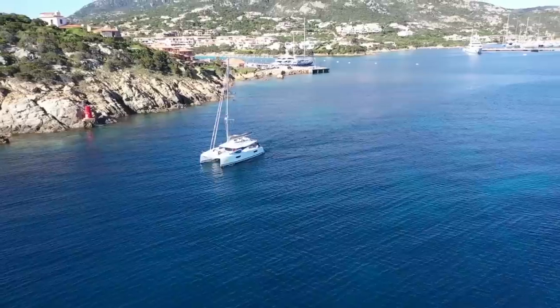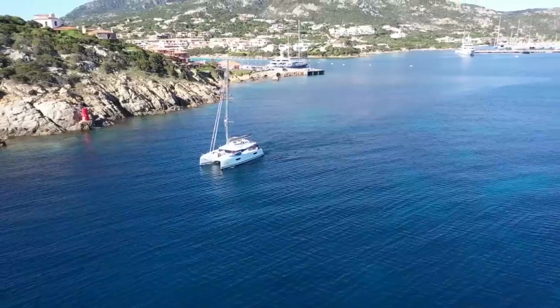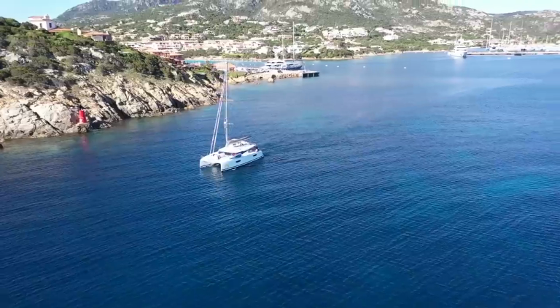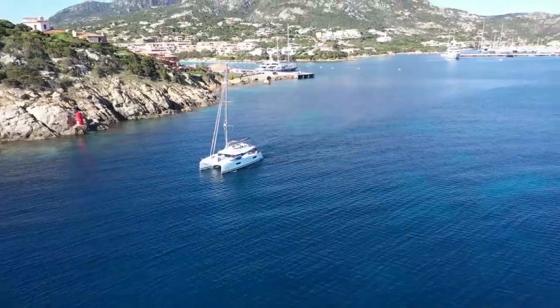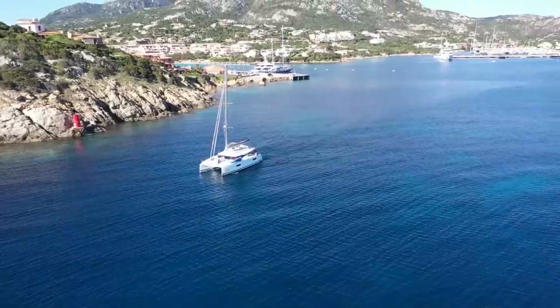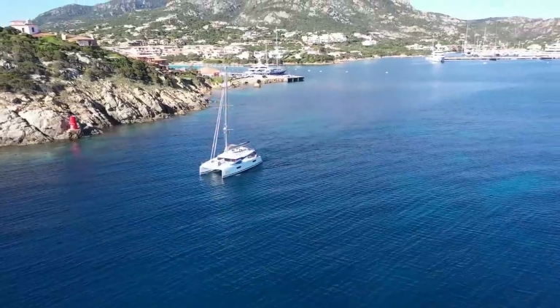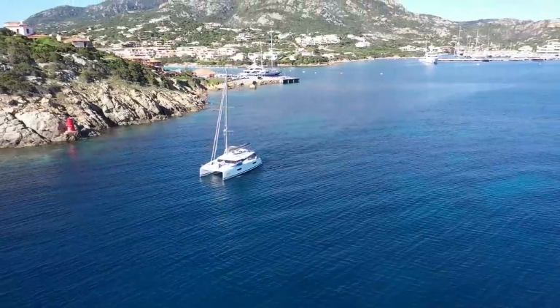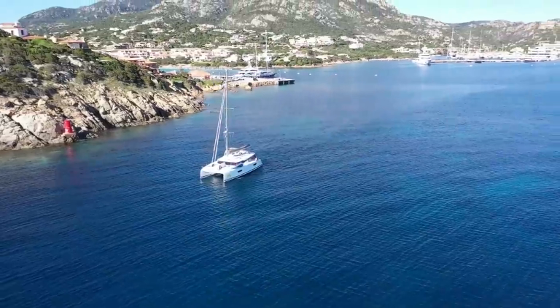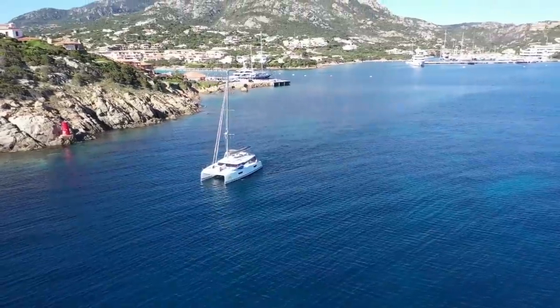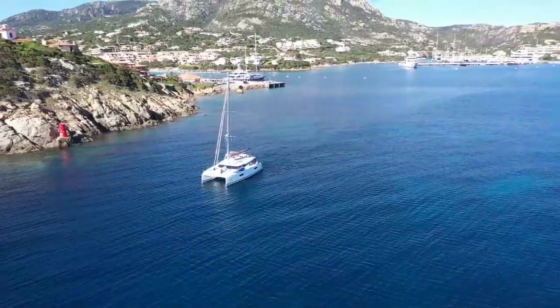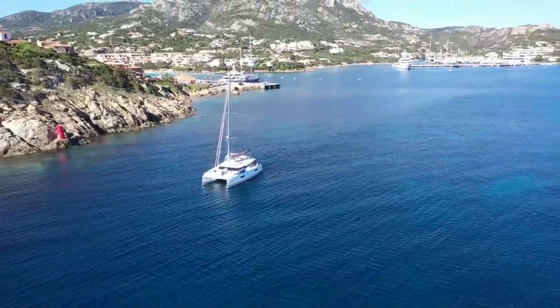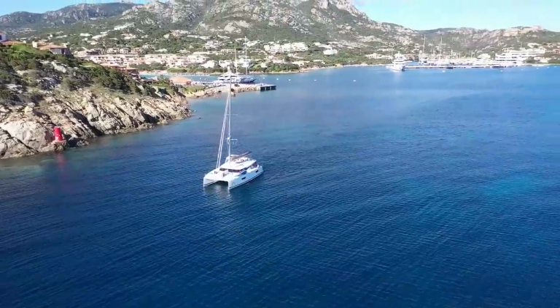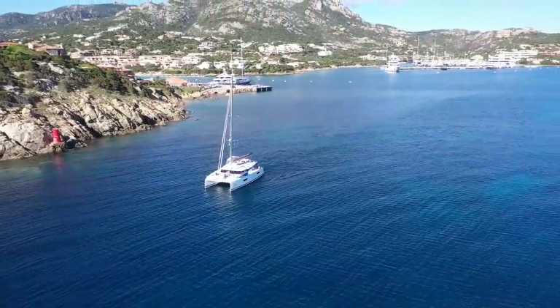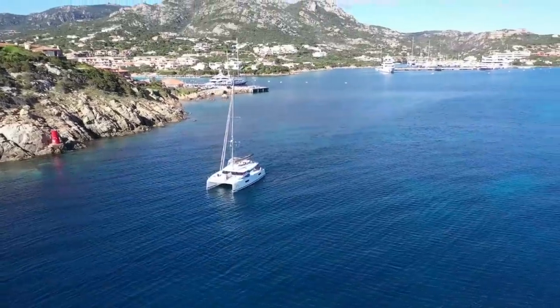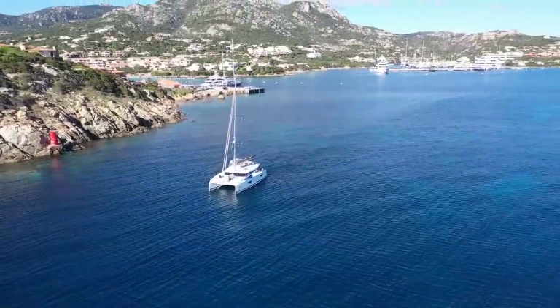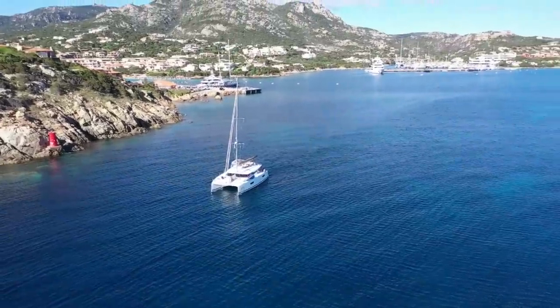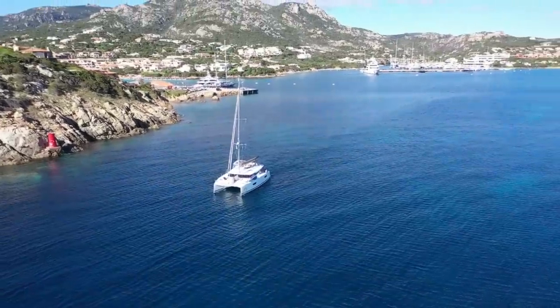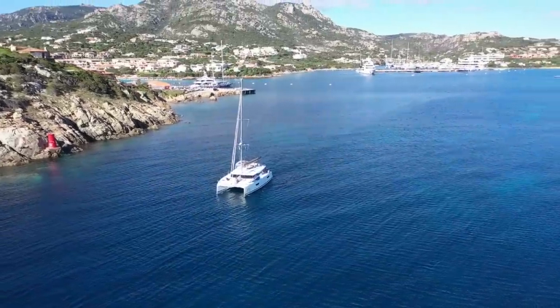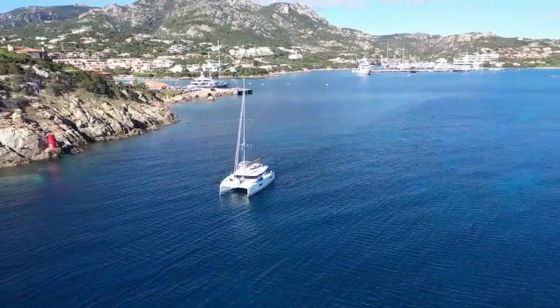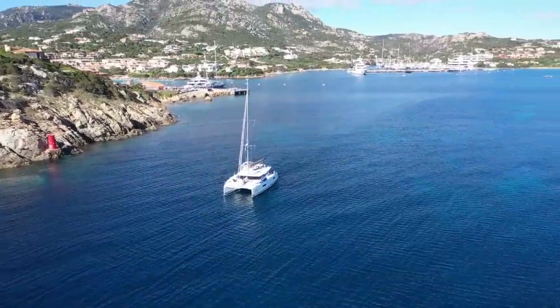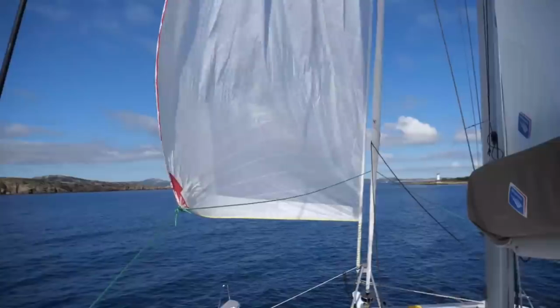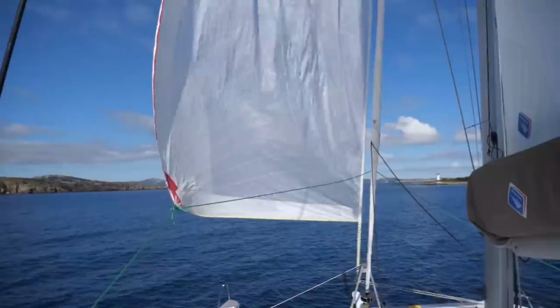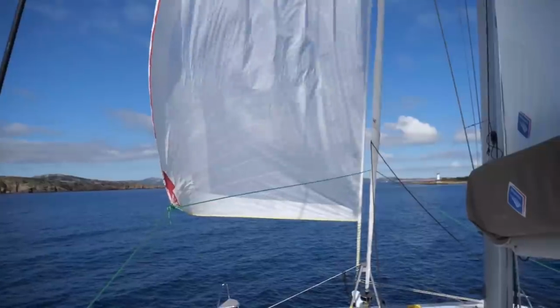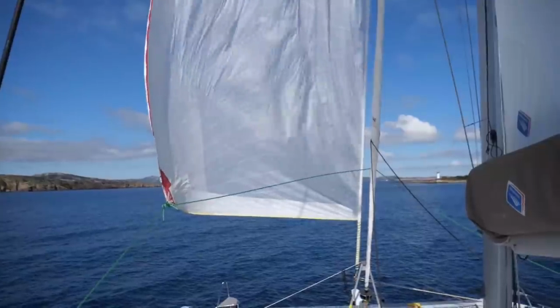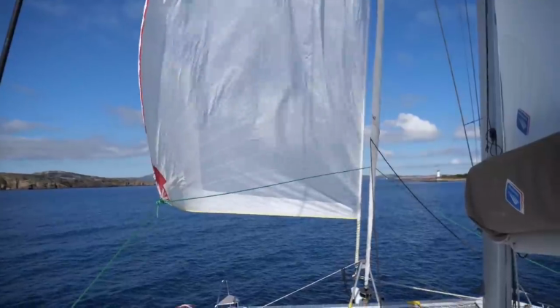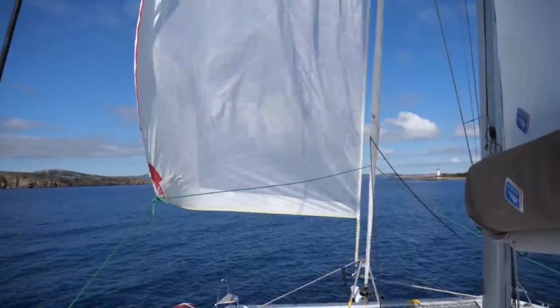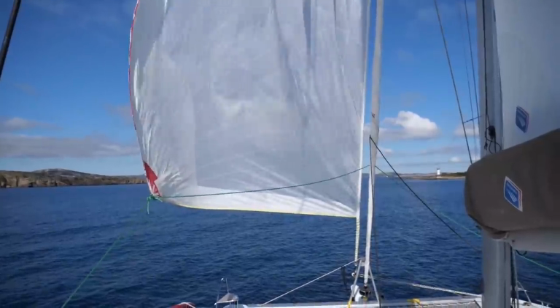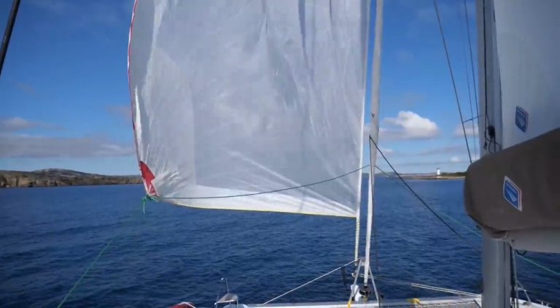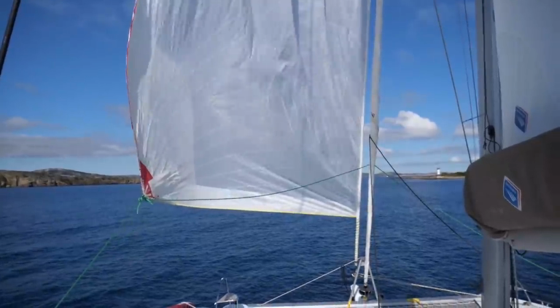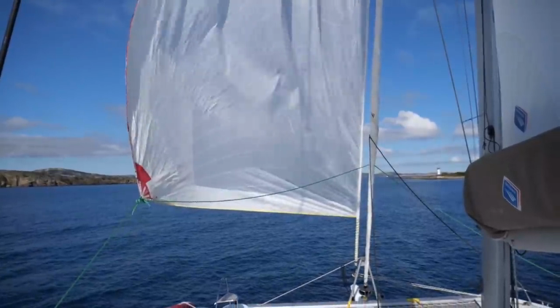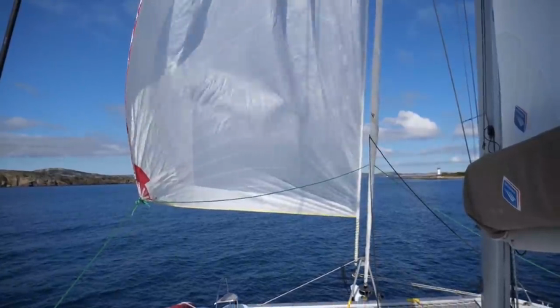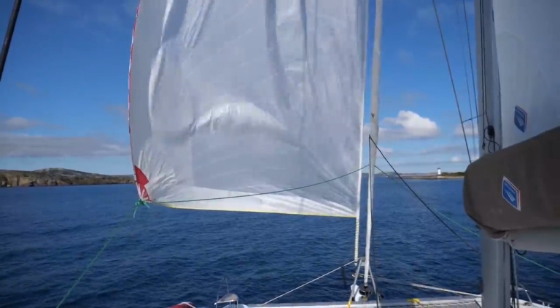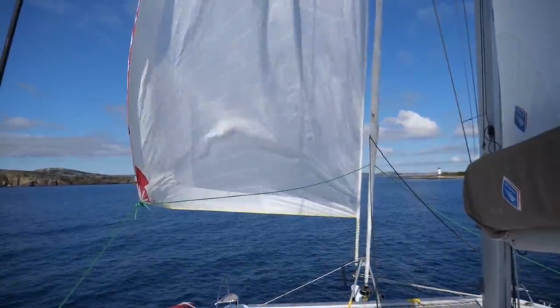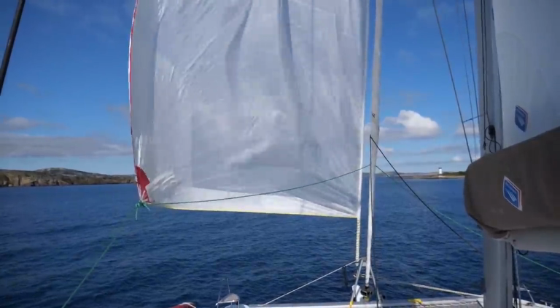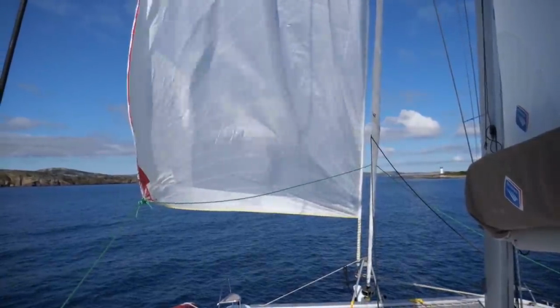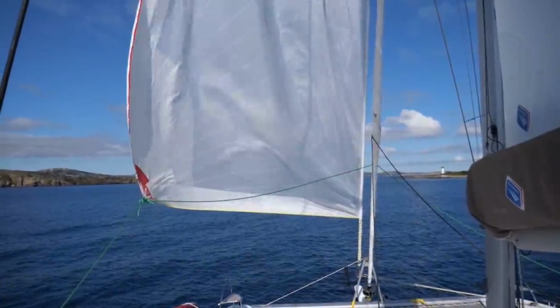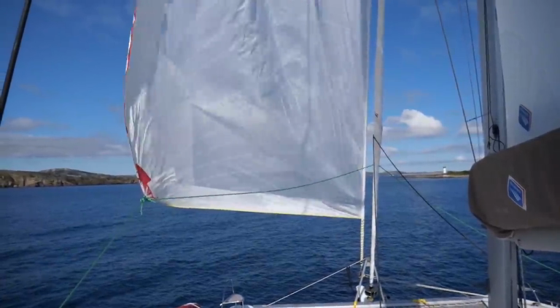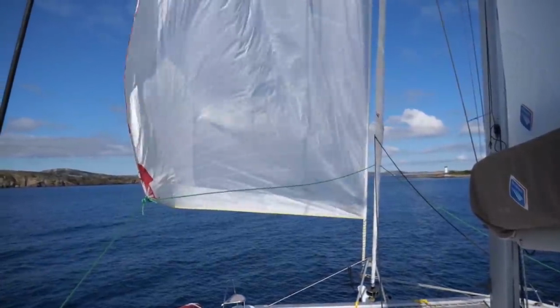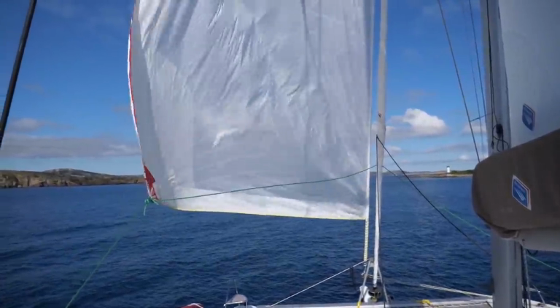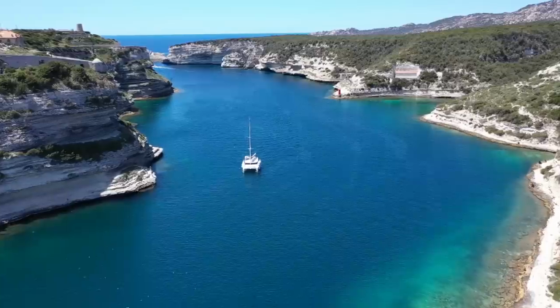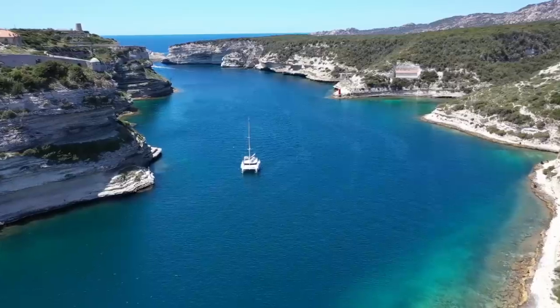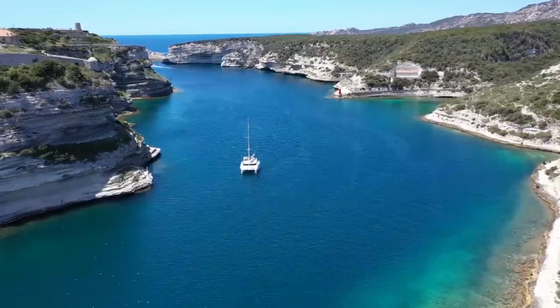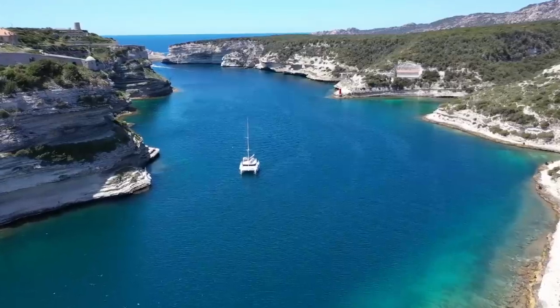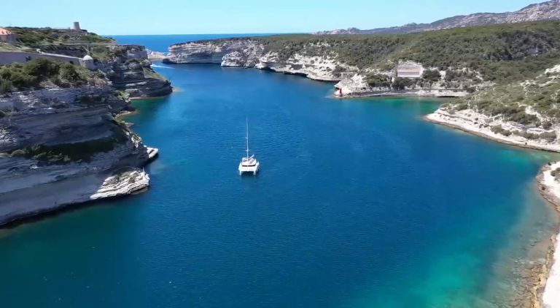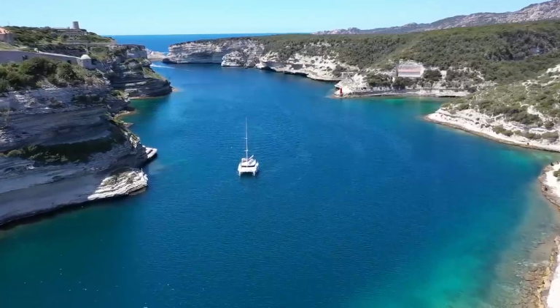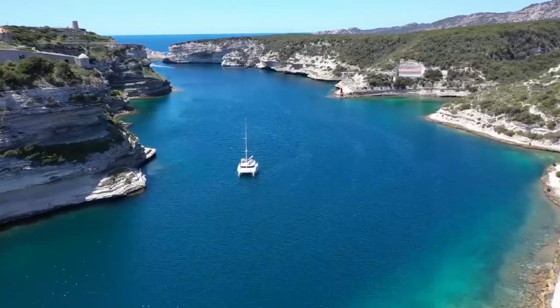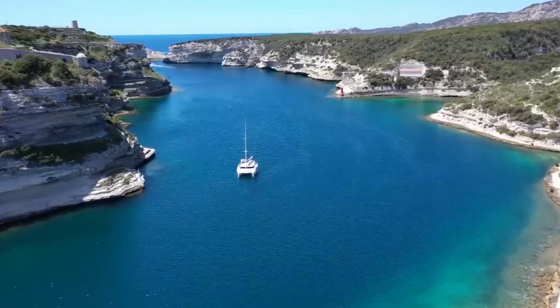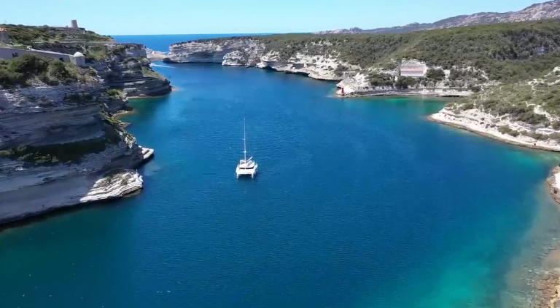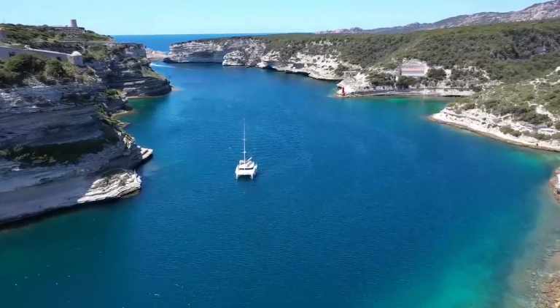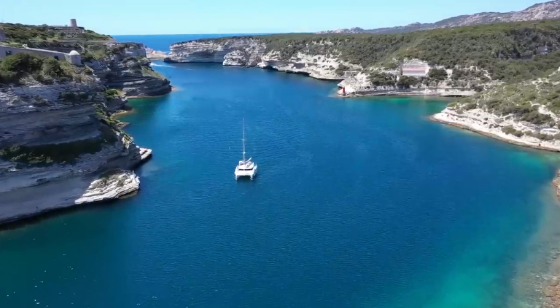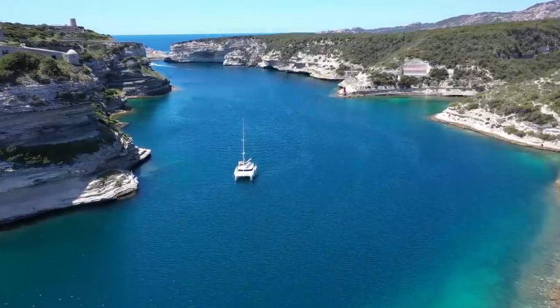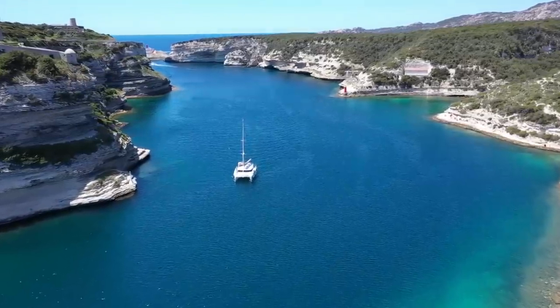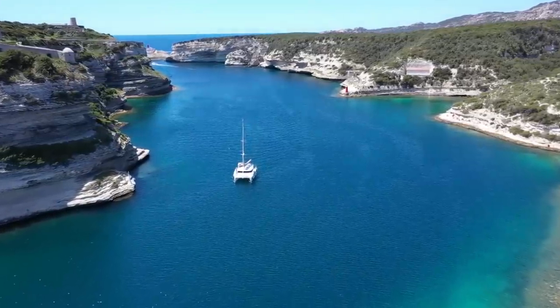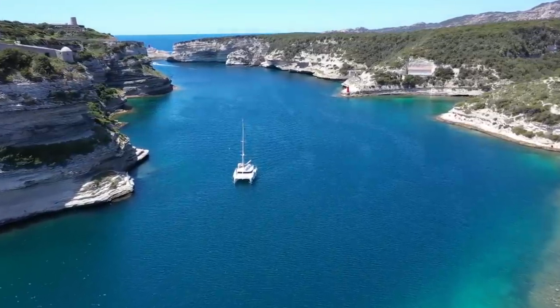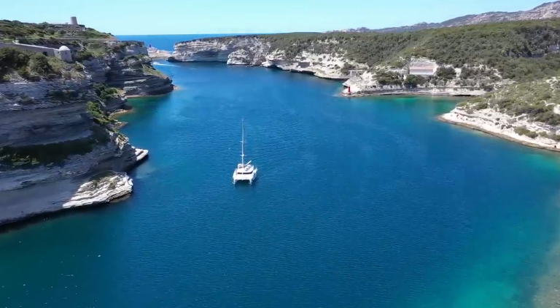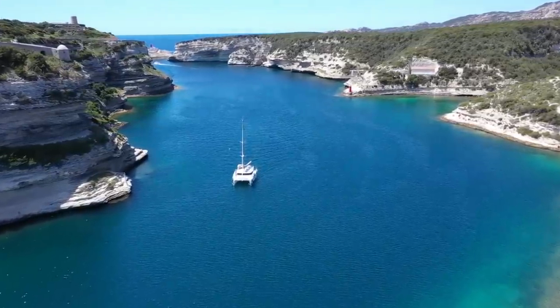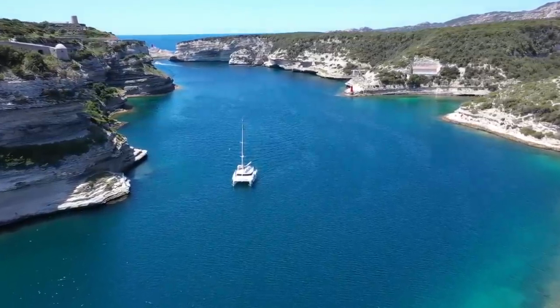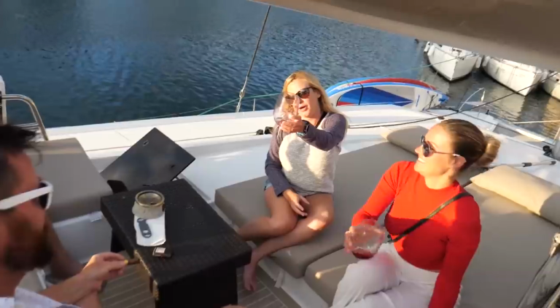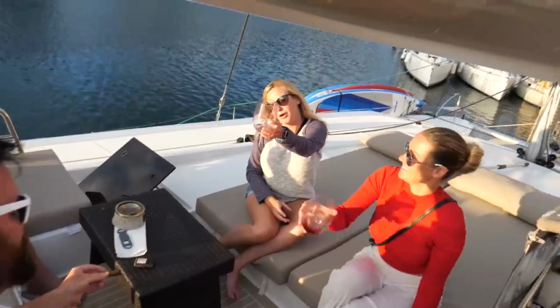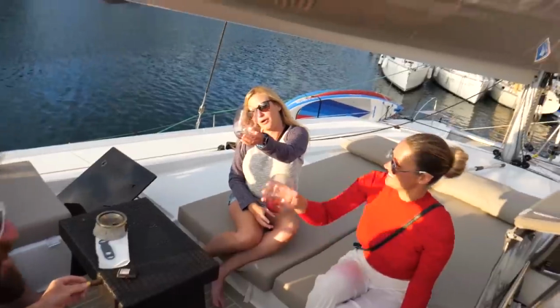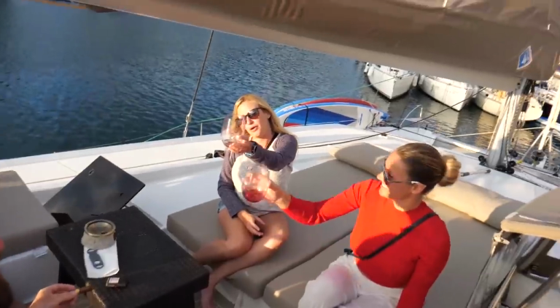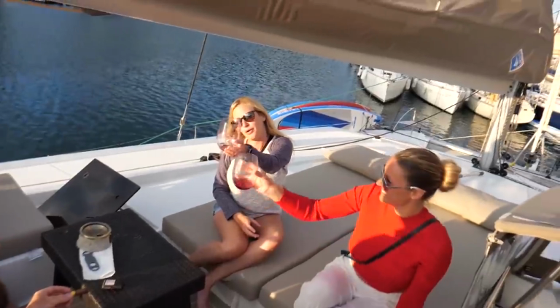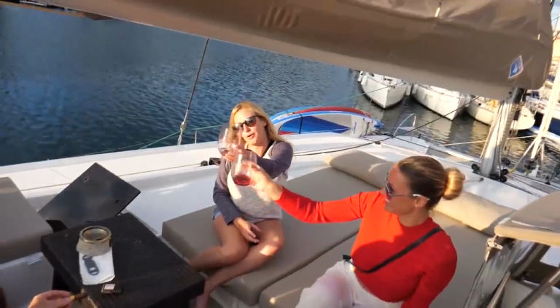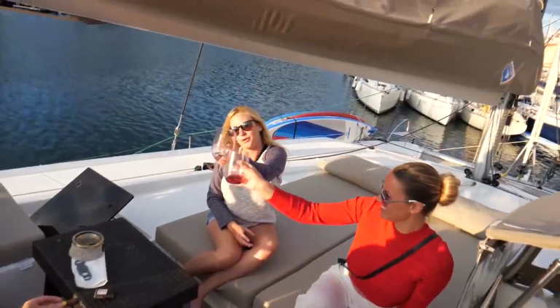In this Sailing Doodles, we sail from the Italian island of Sardinia to the French island of Corsica on a brand new Fountain Bajot 47.